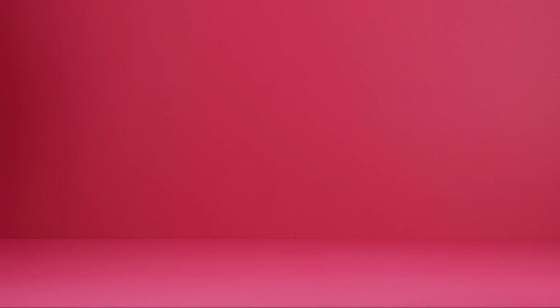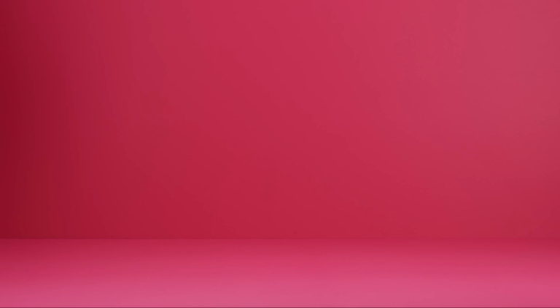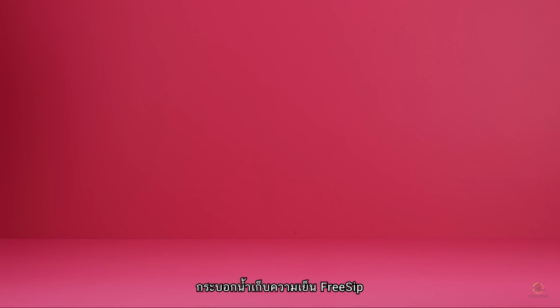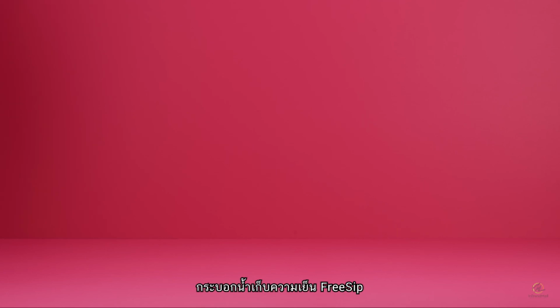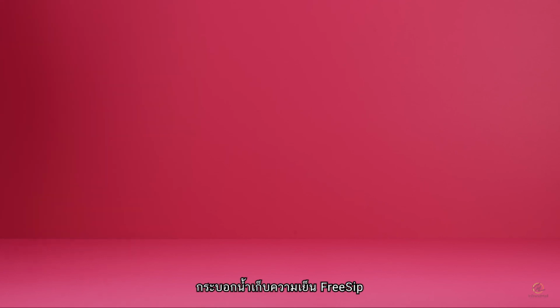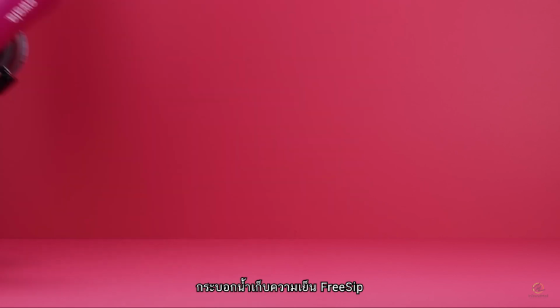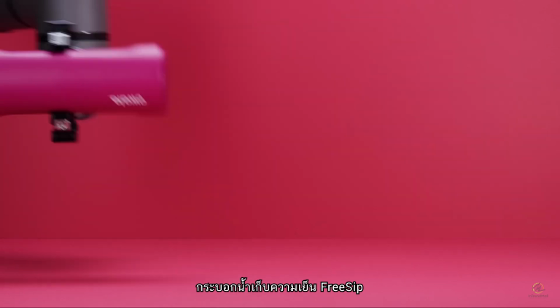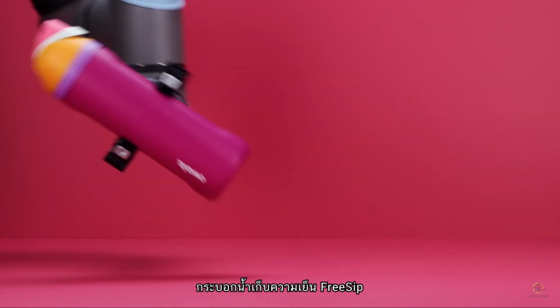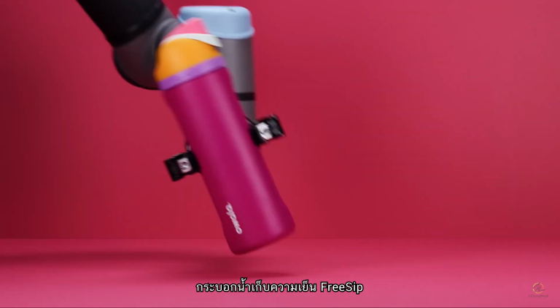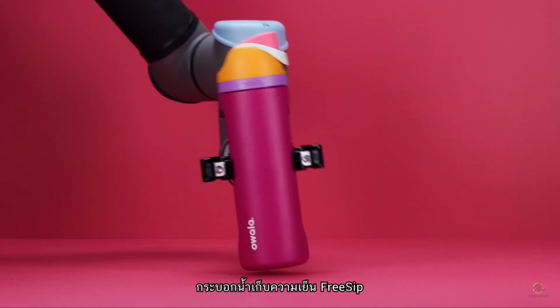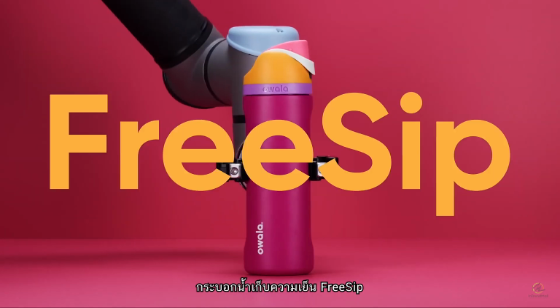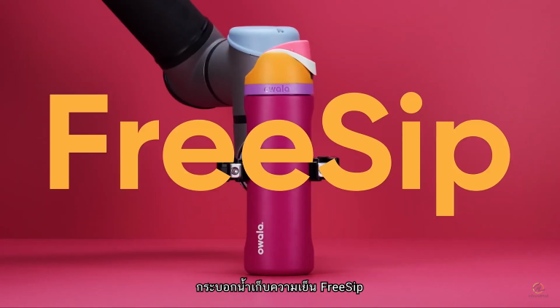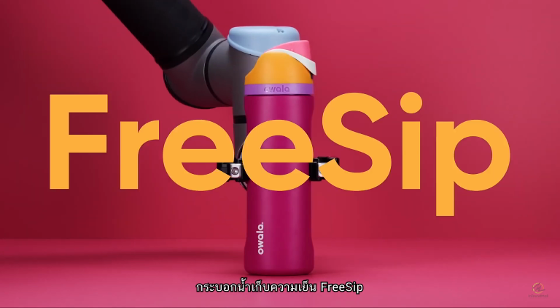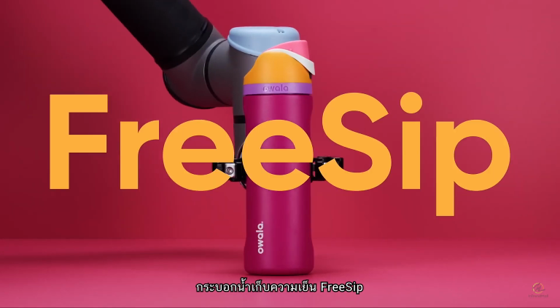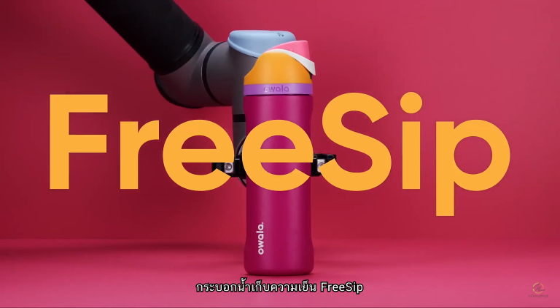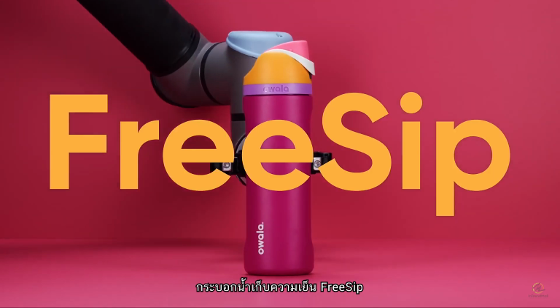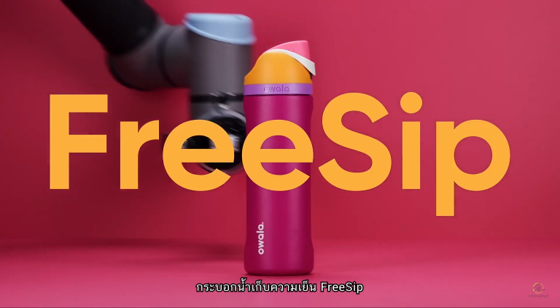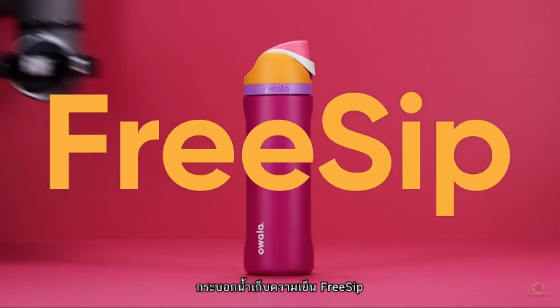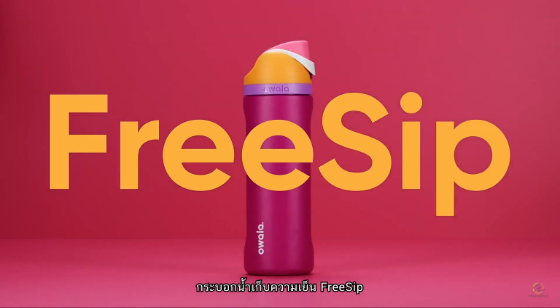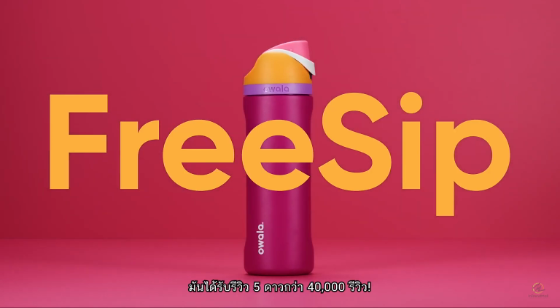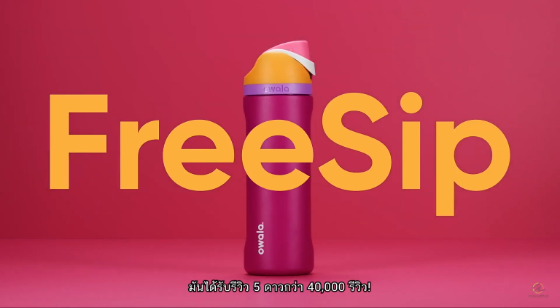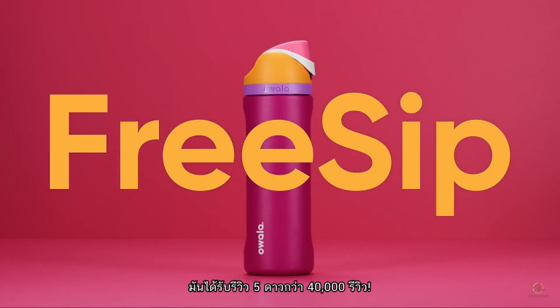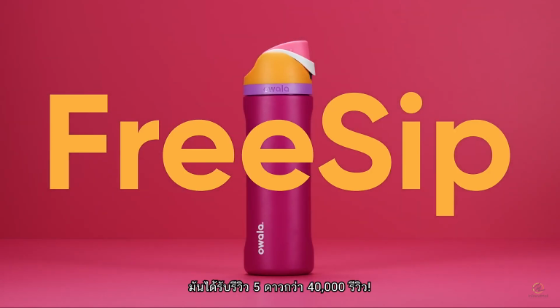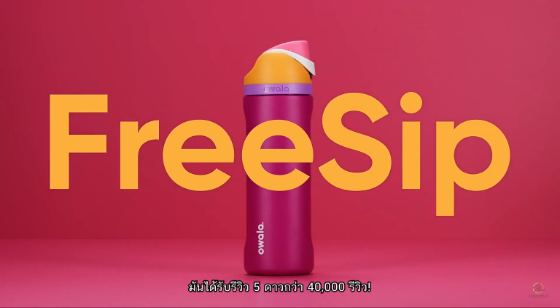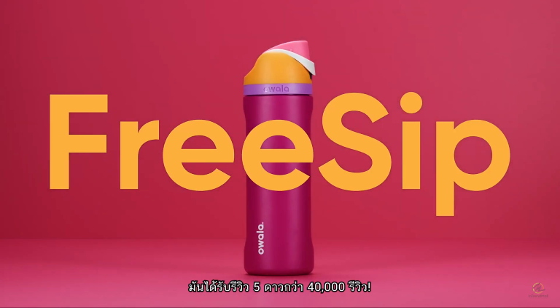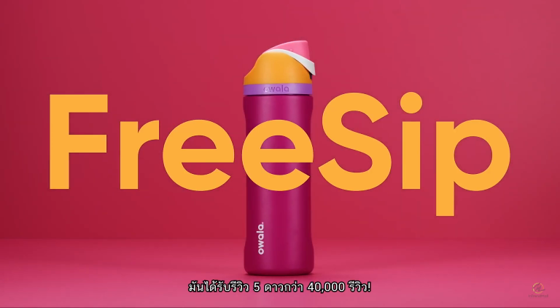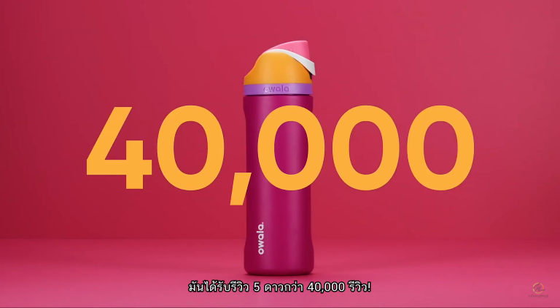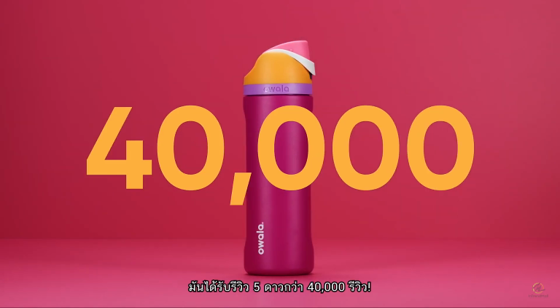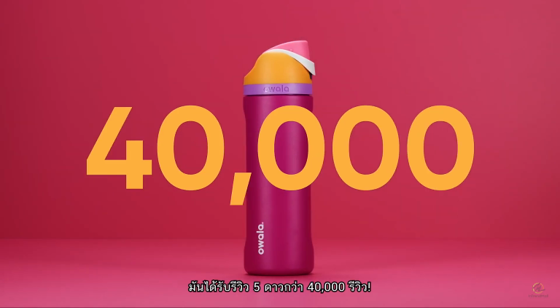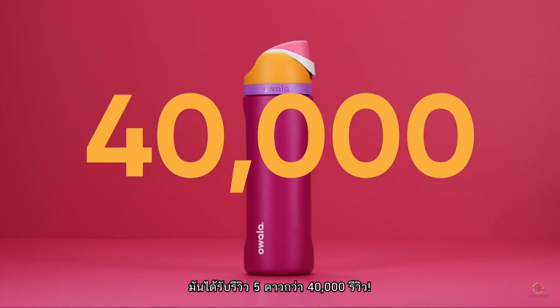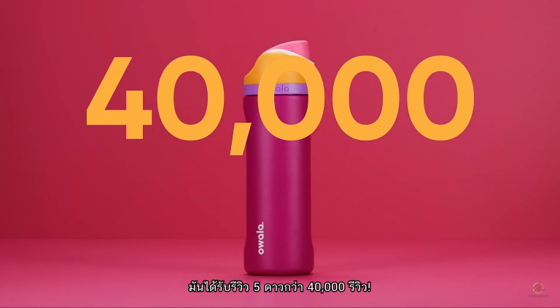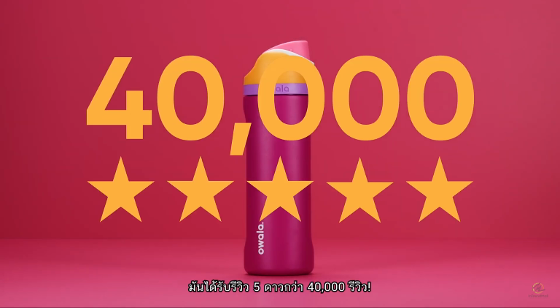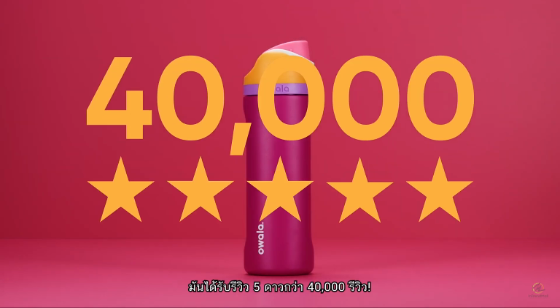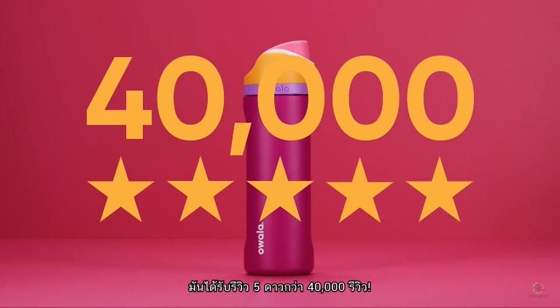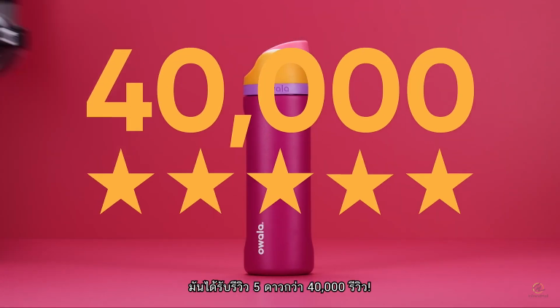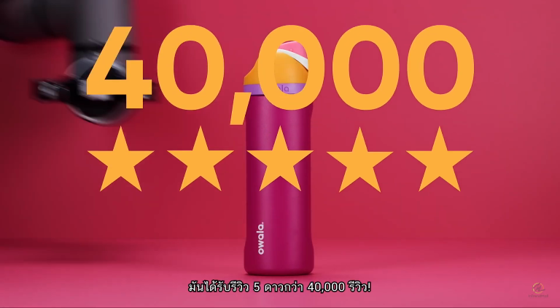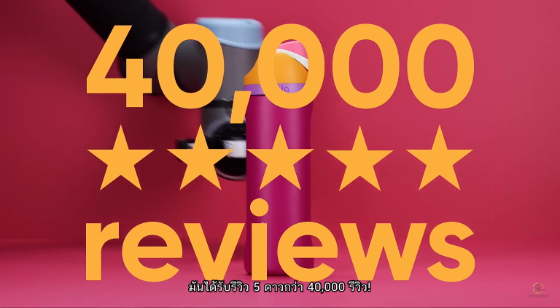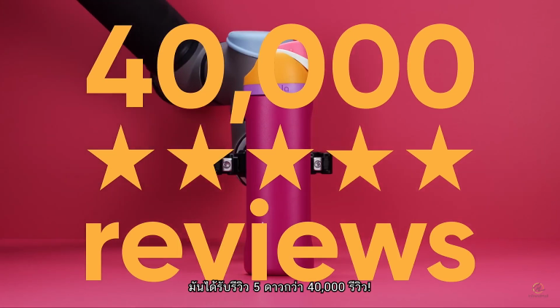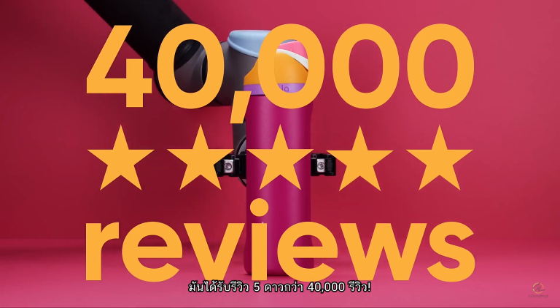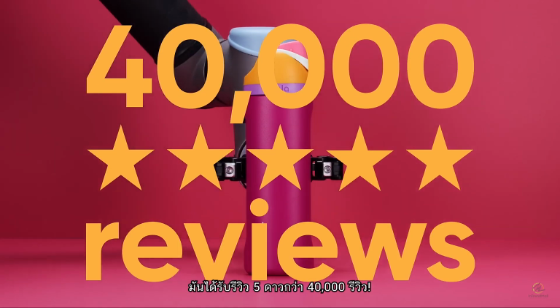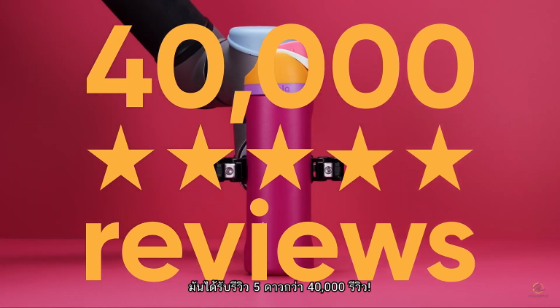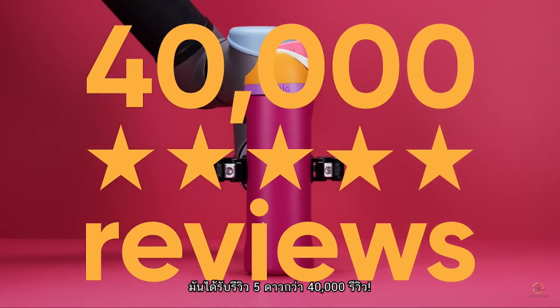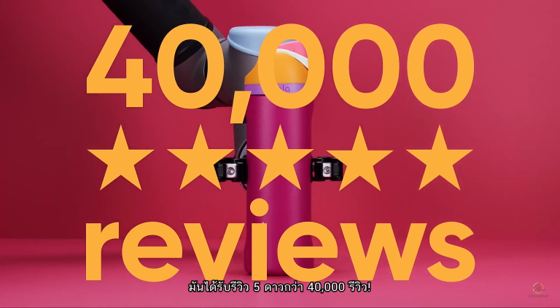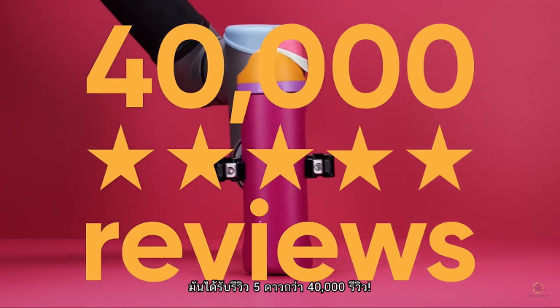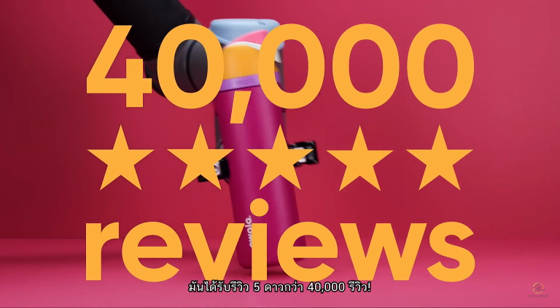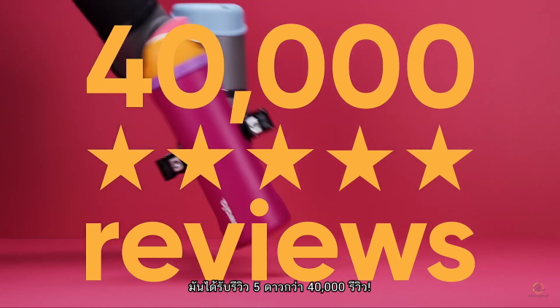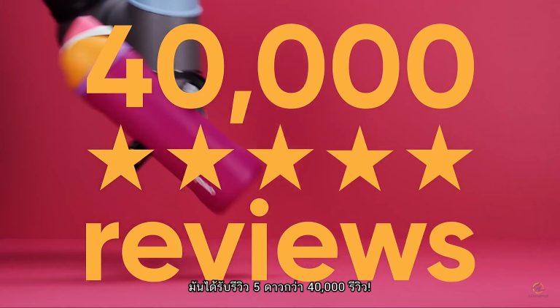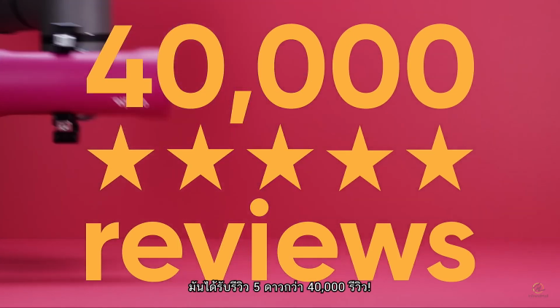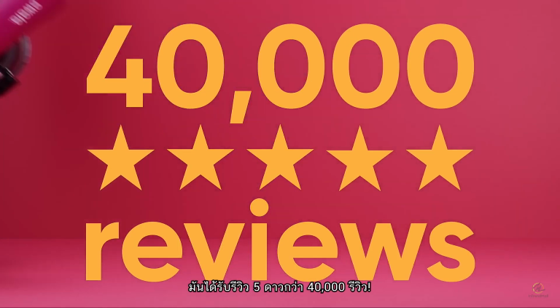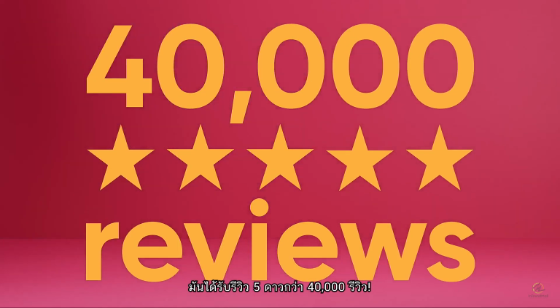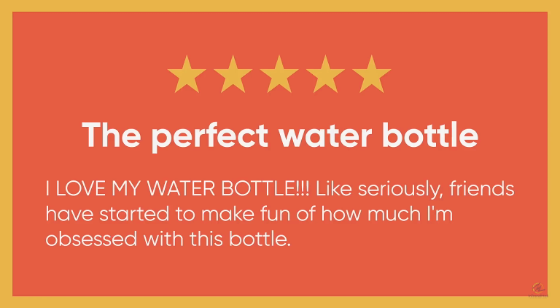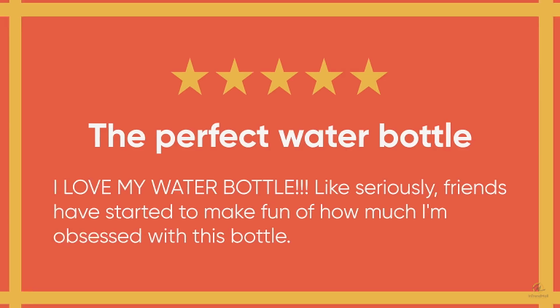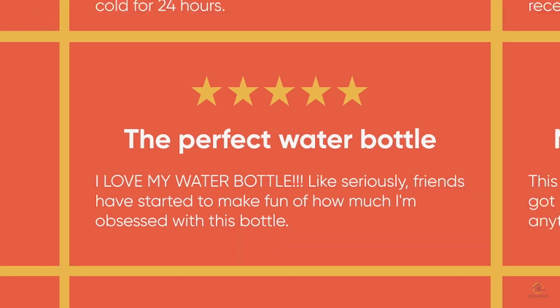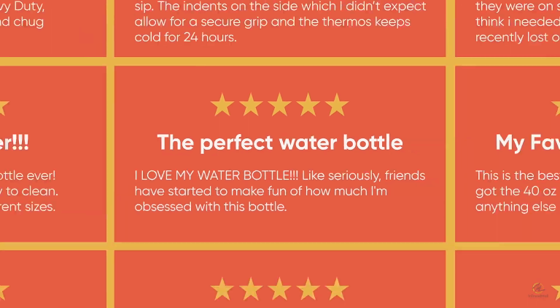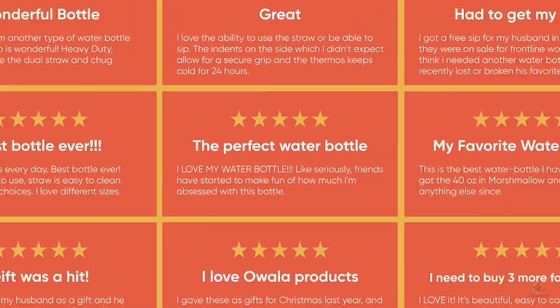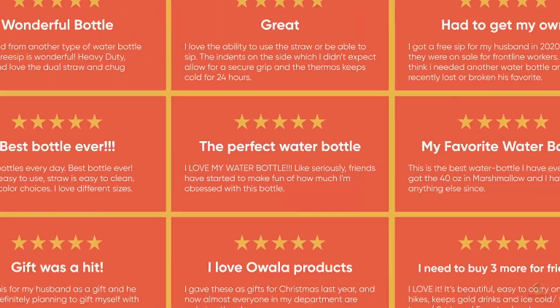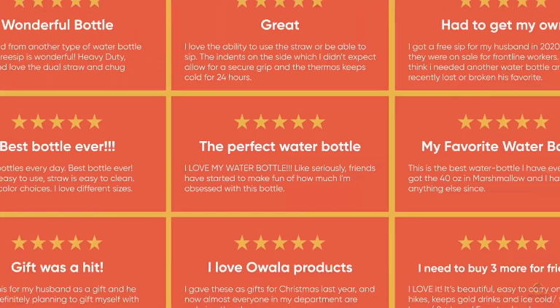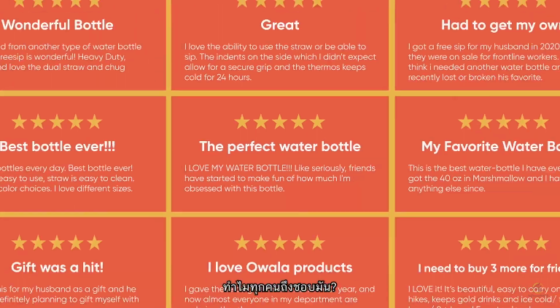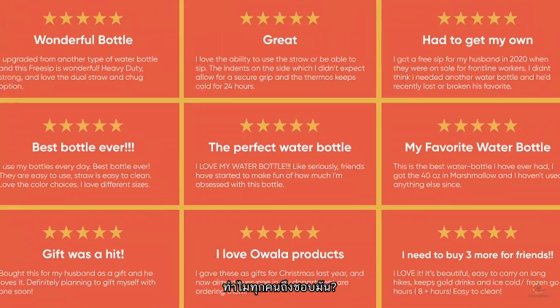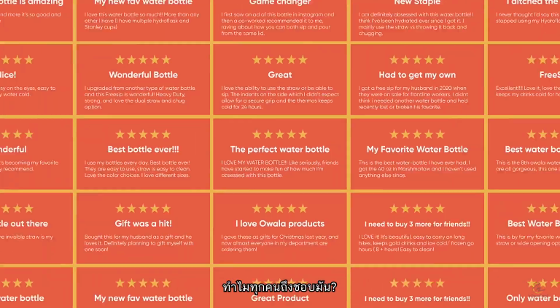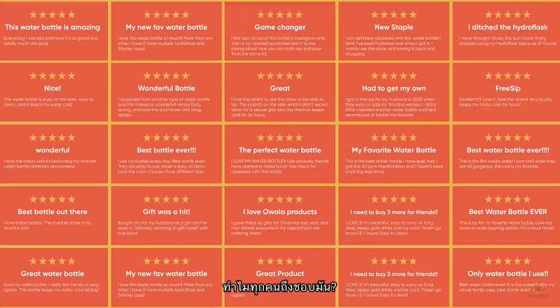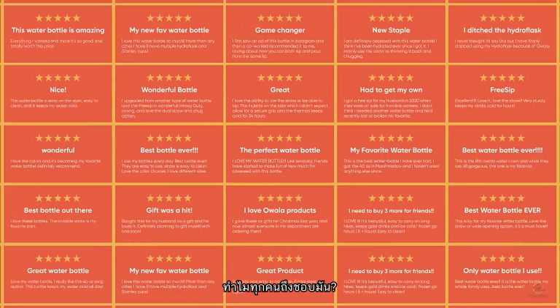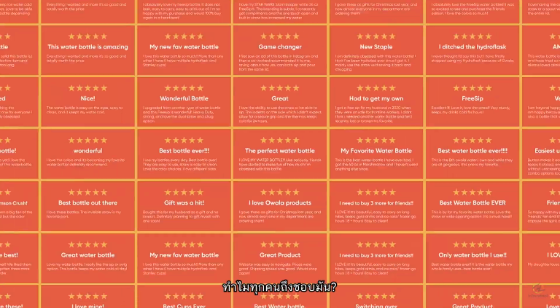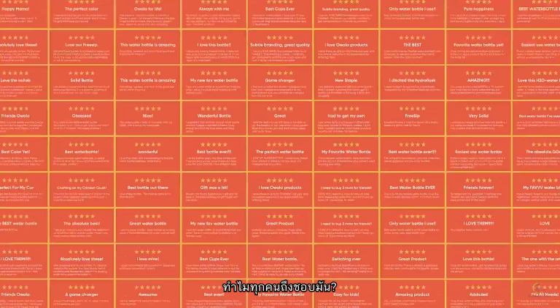Meet FreeSip. Now meet its 40,000 five-star reviews. Why all the love?